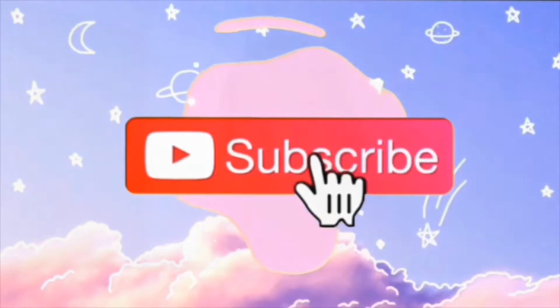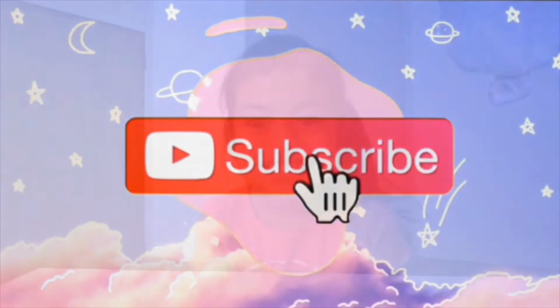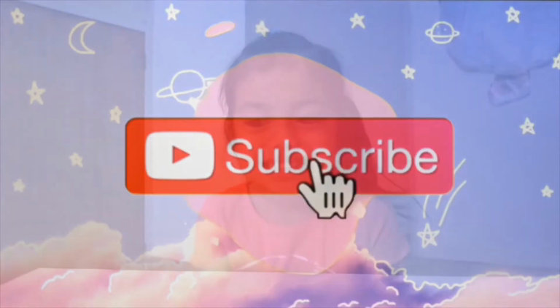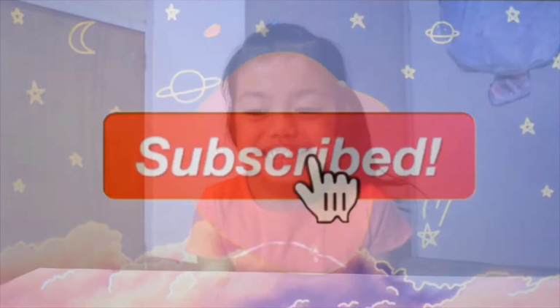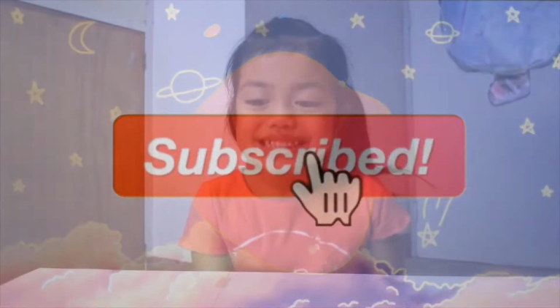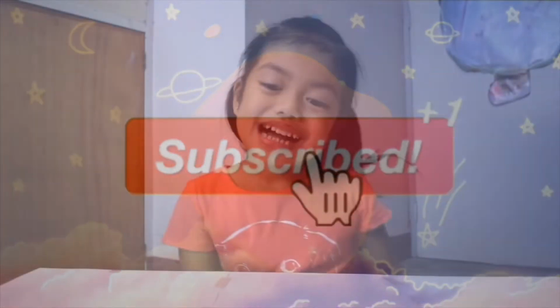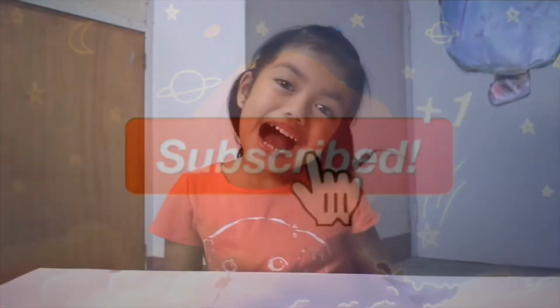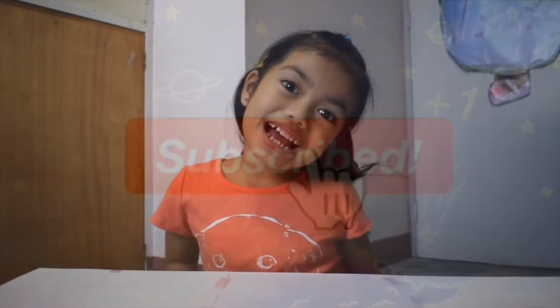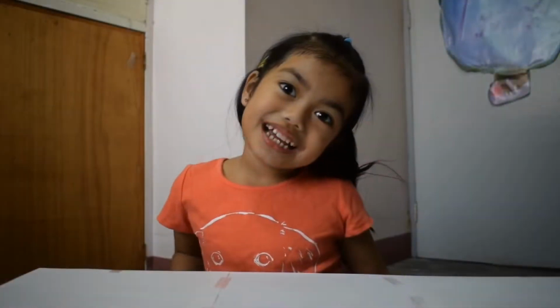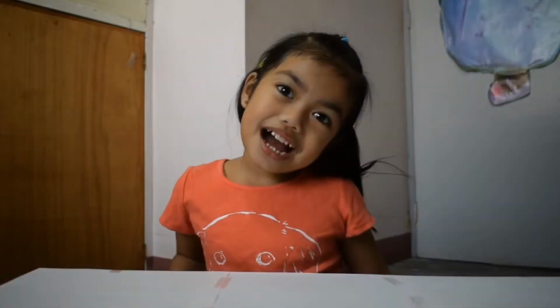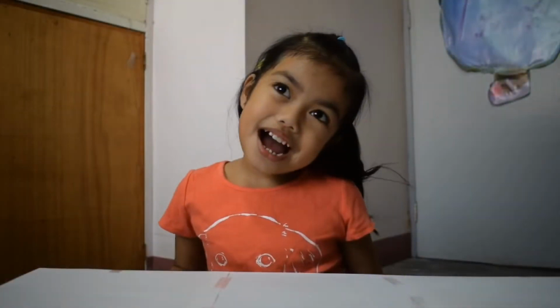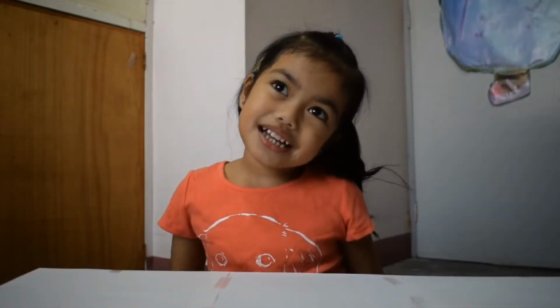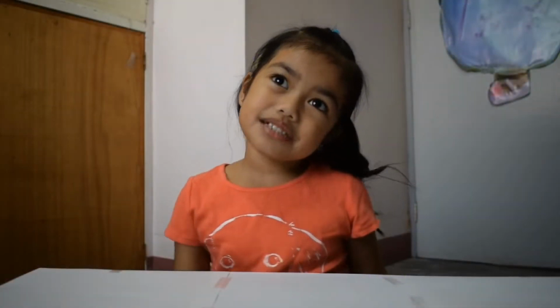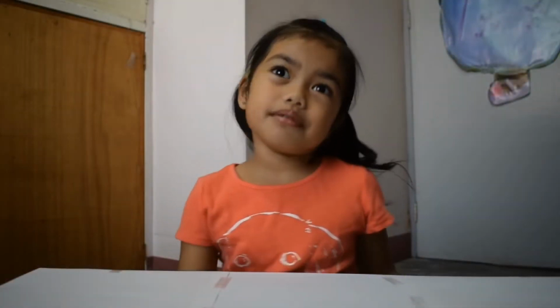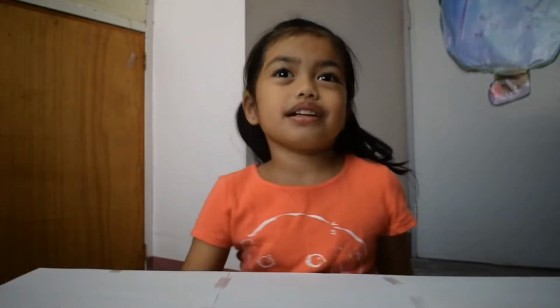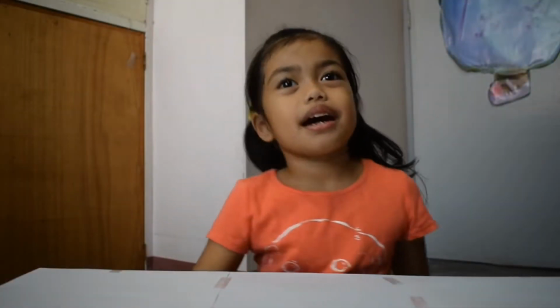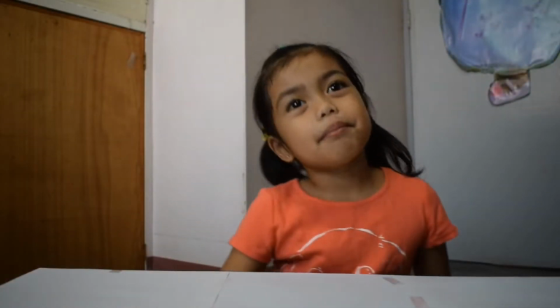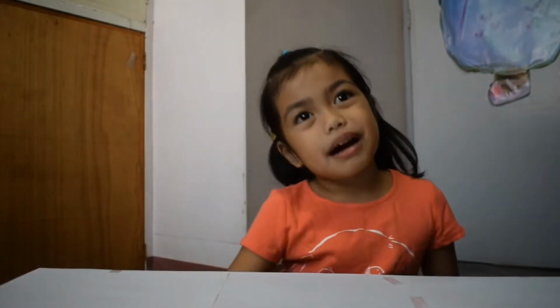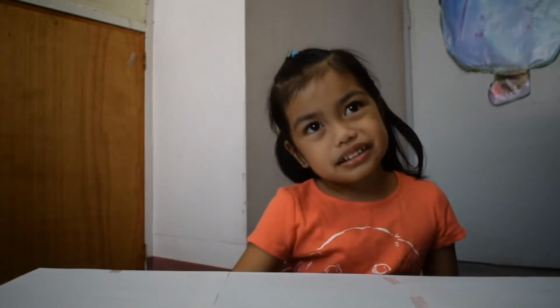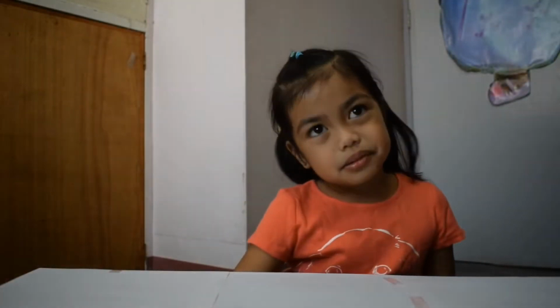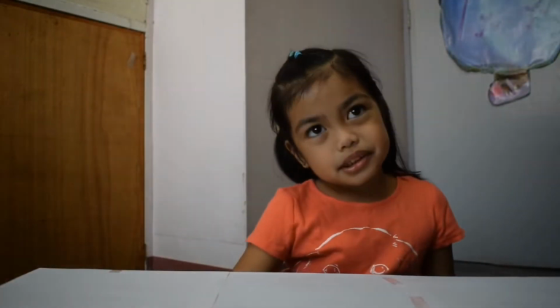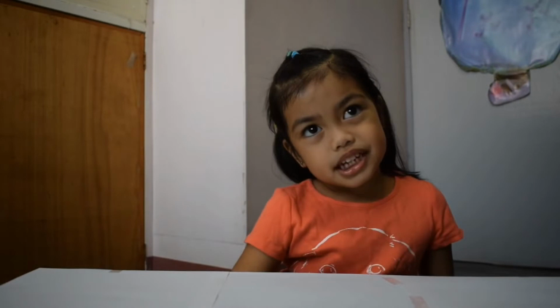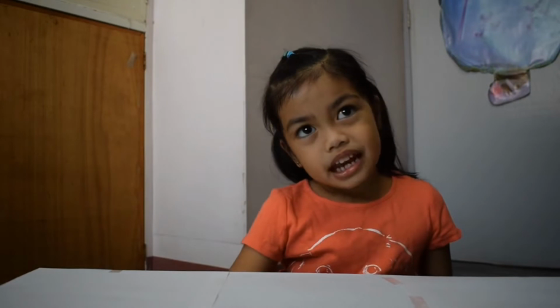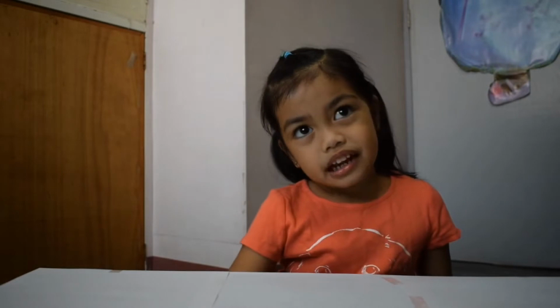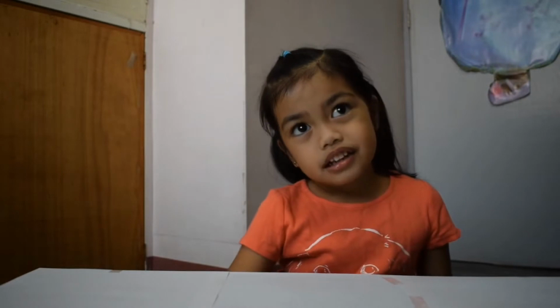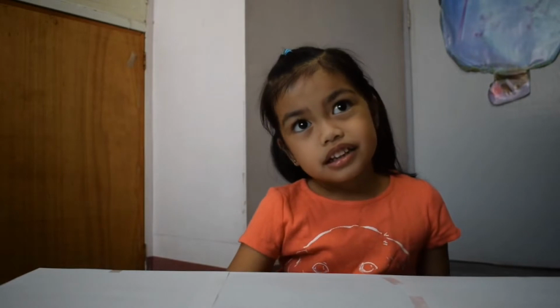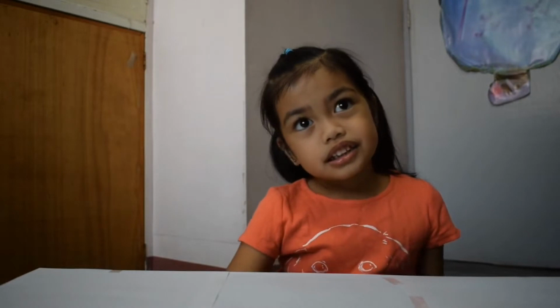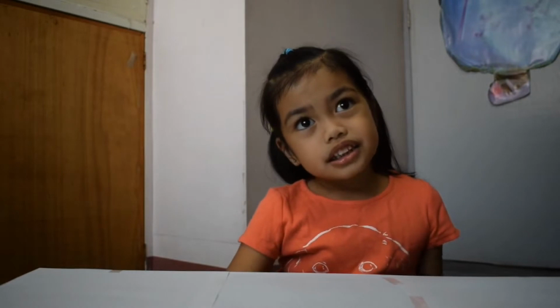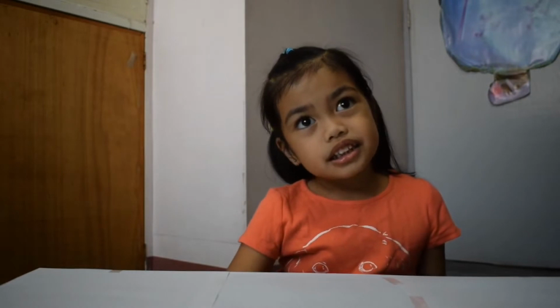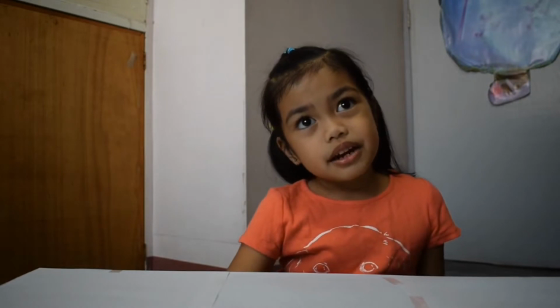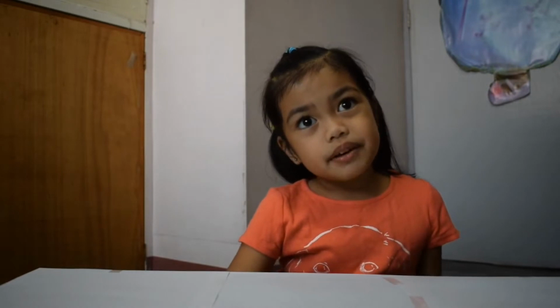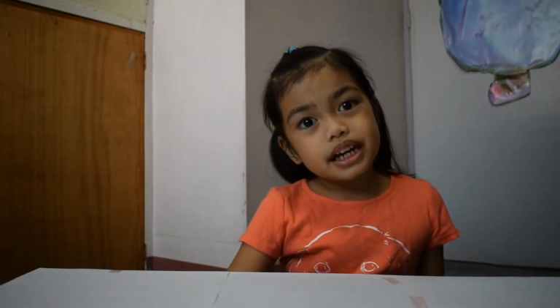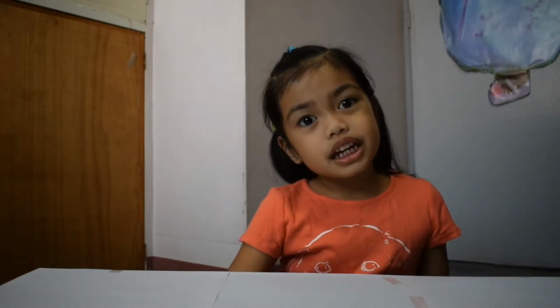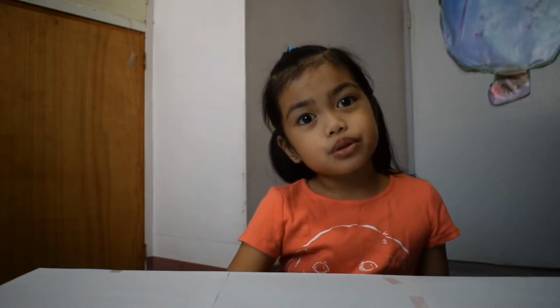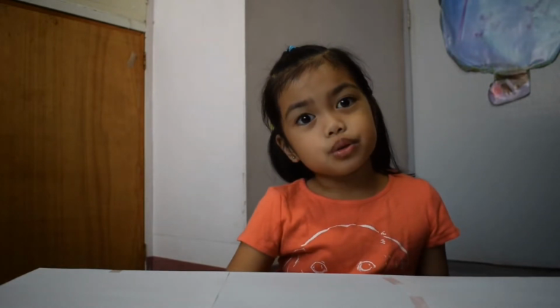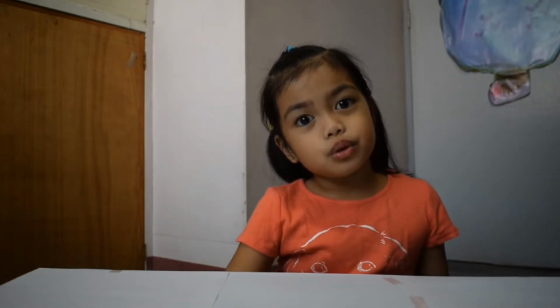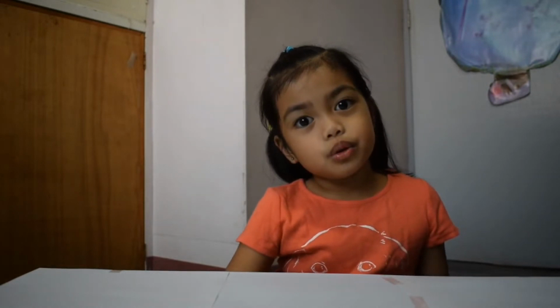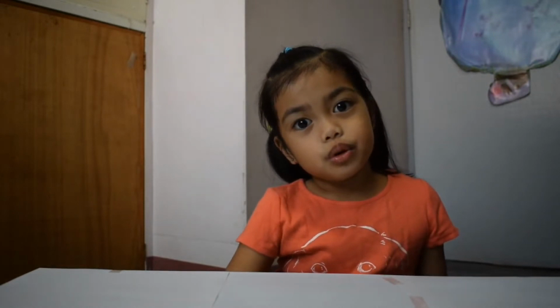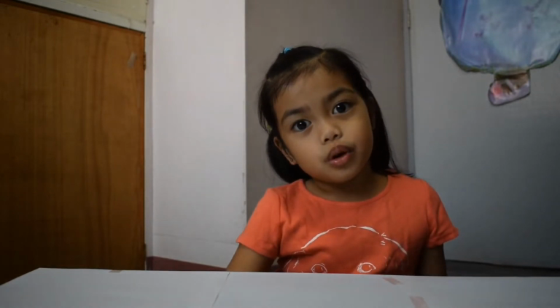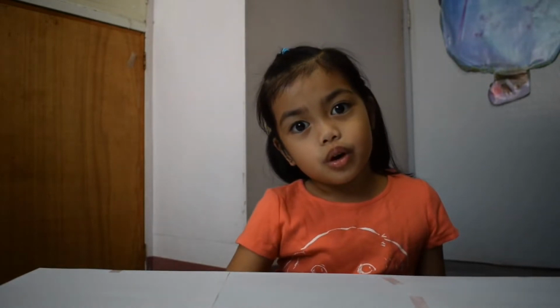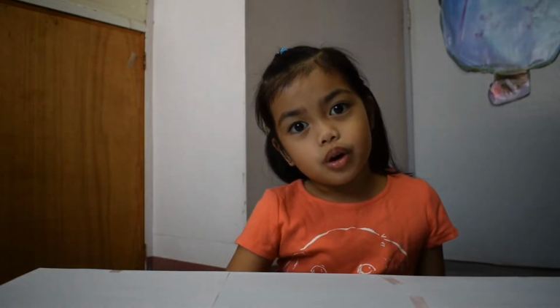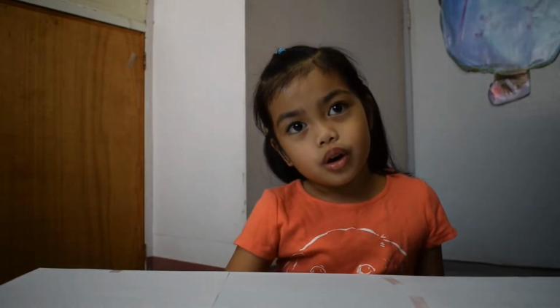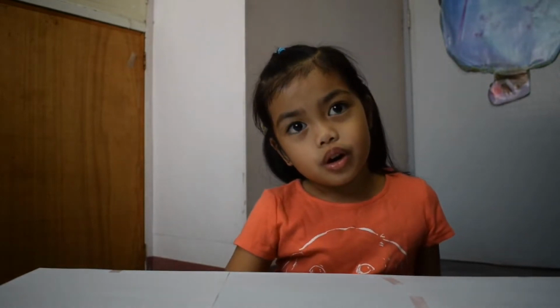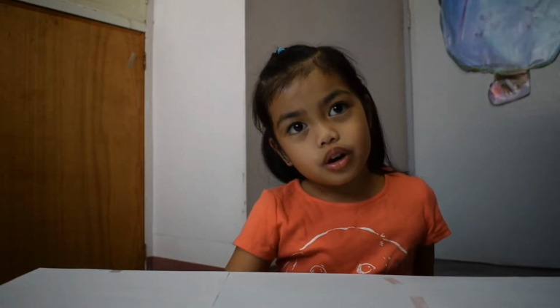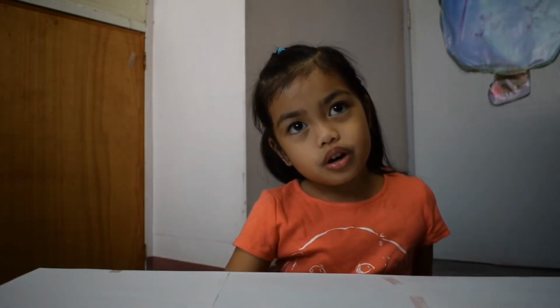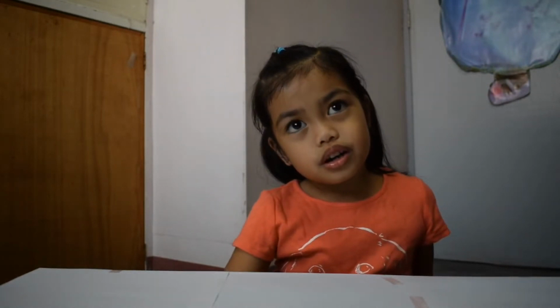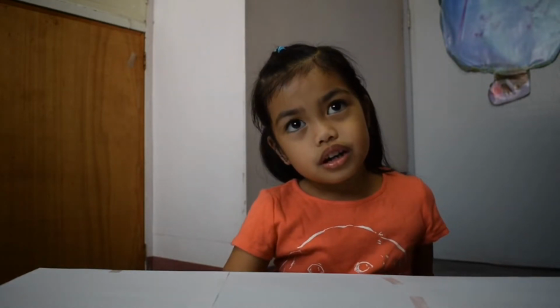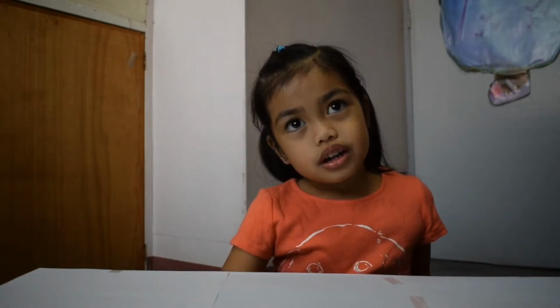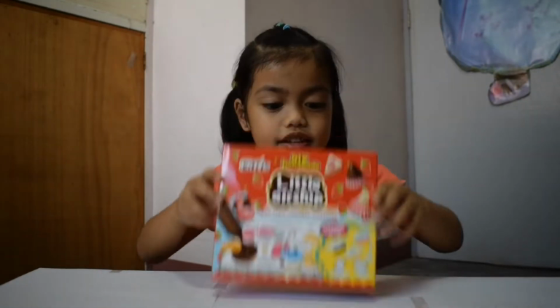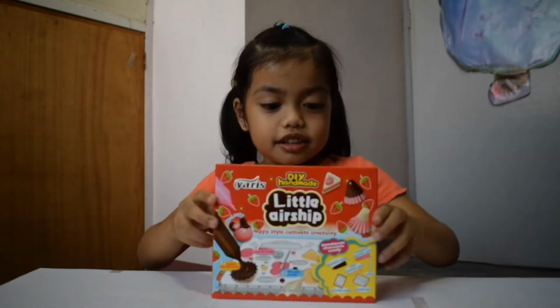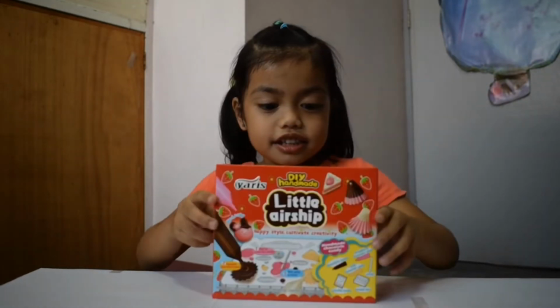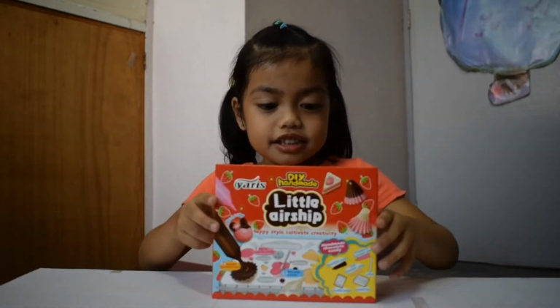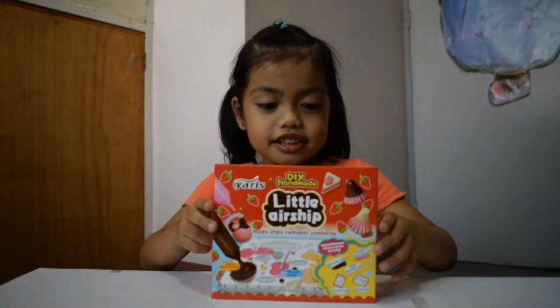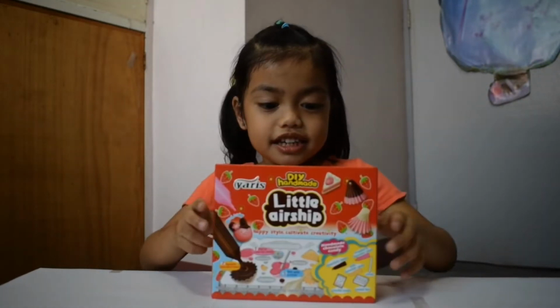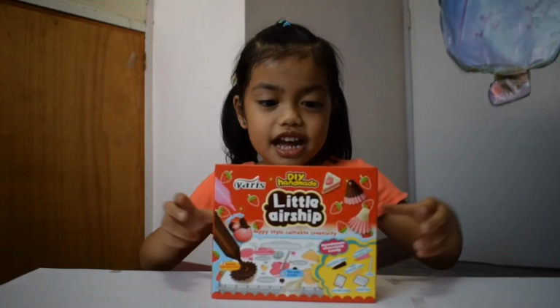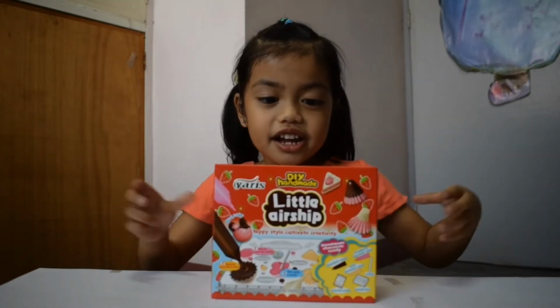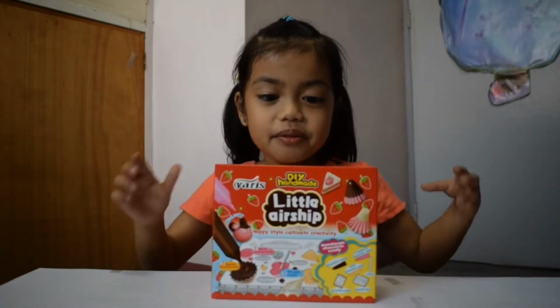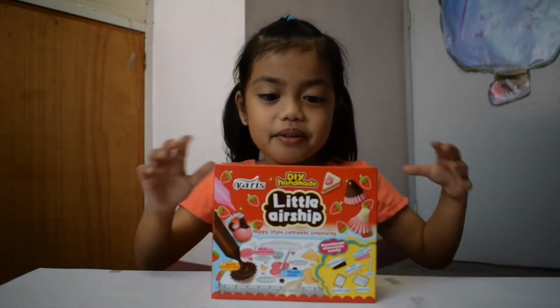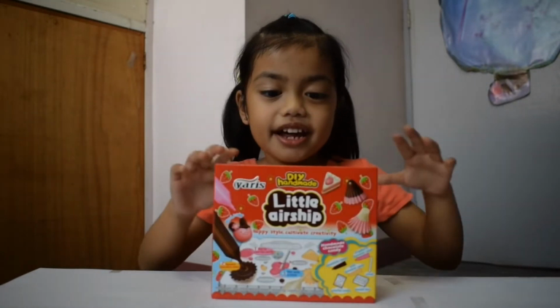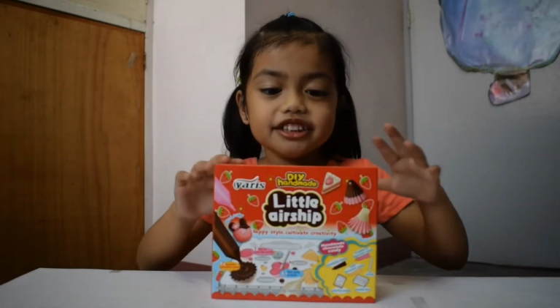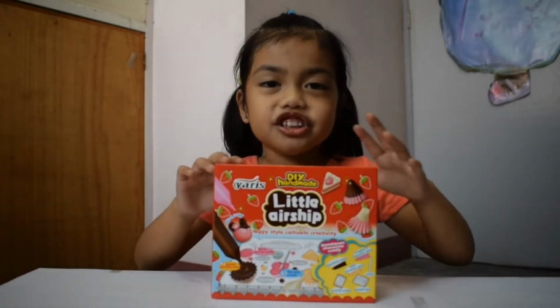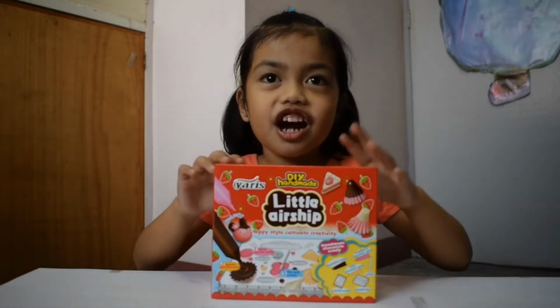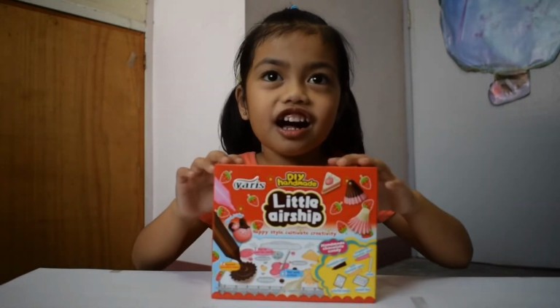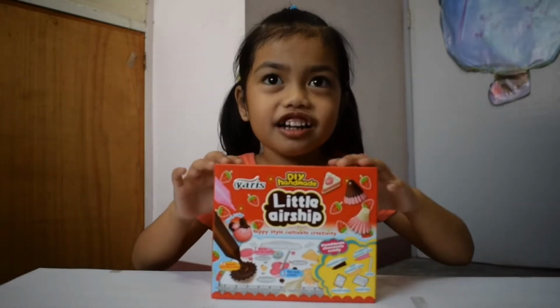Hi guys, welcome back to Matata. Today we're going to do this DIY chocolate.